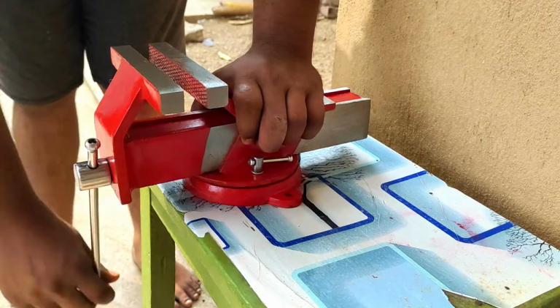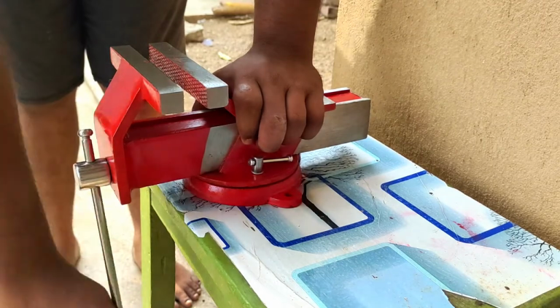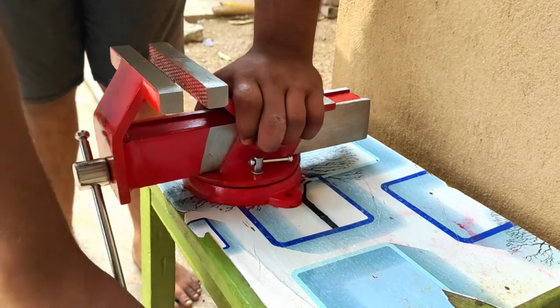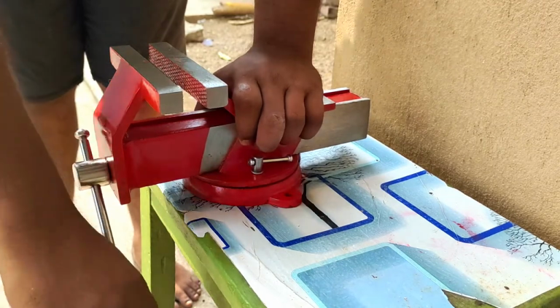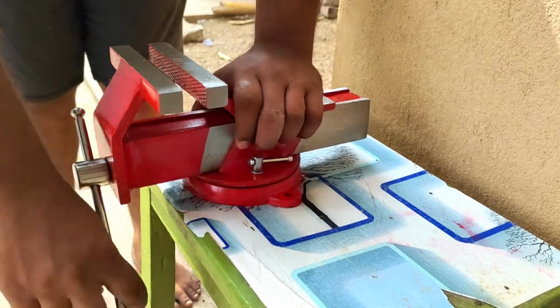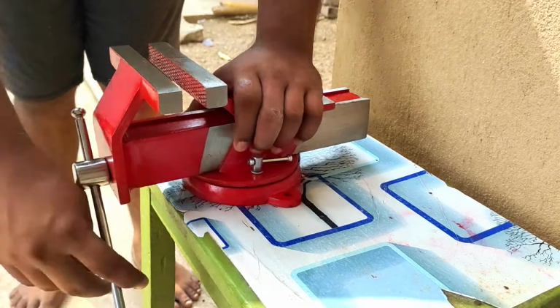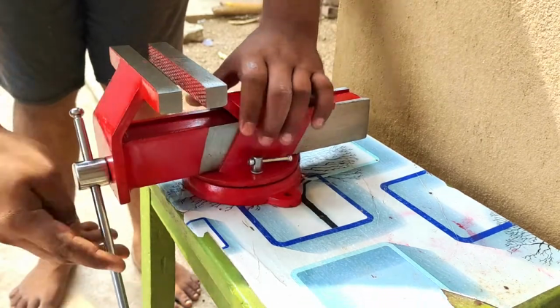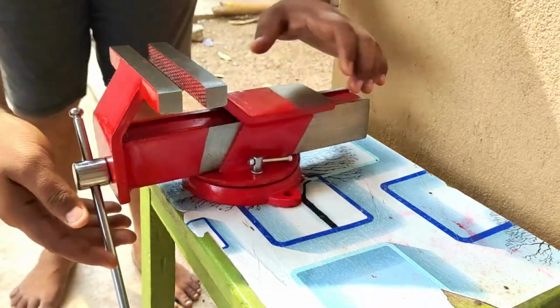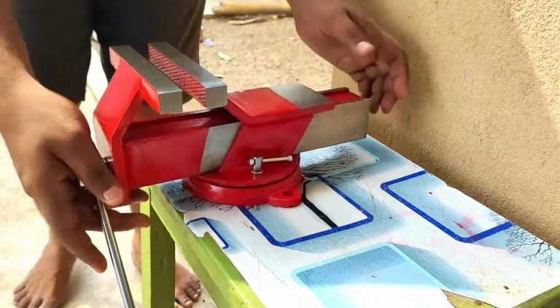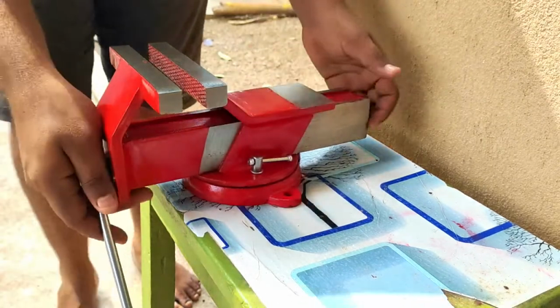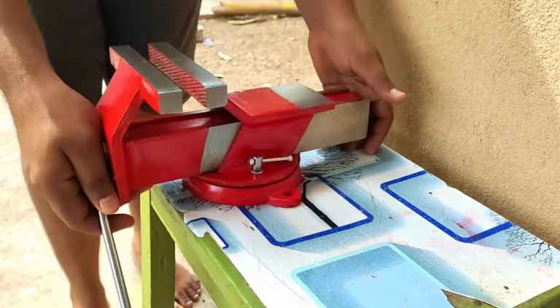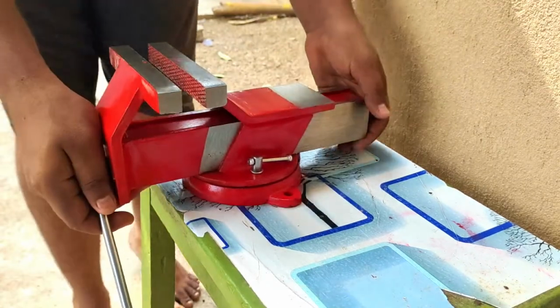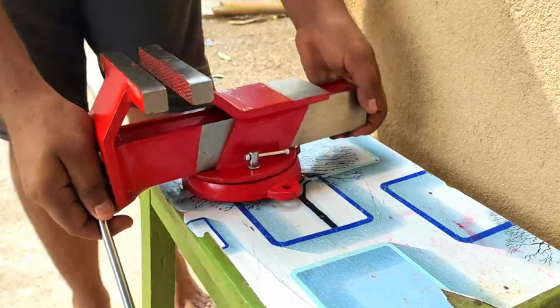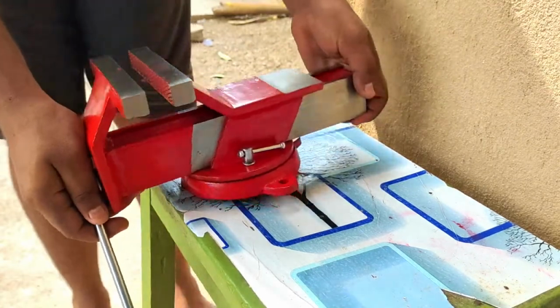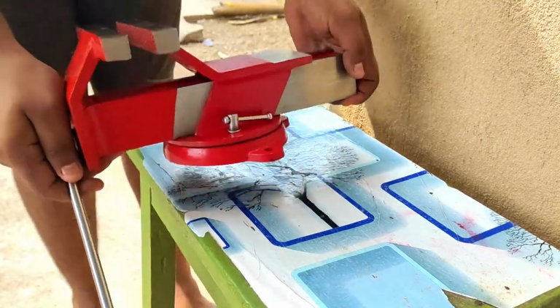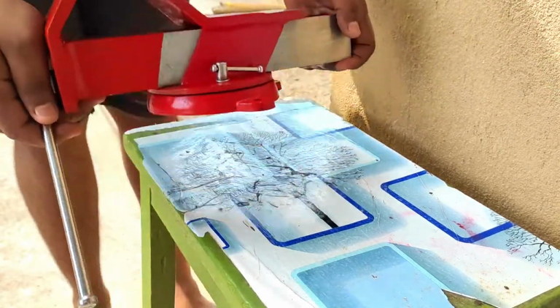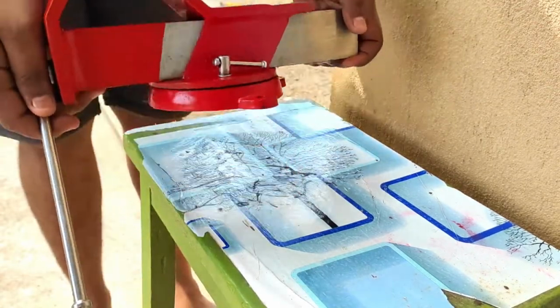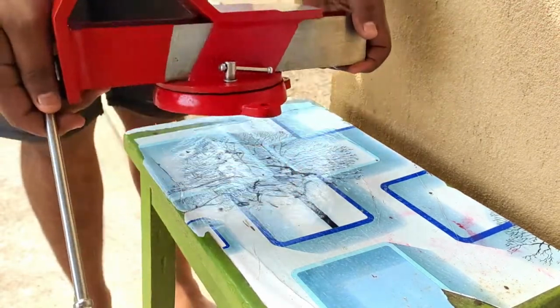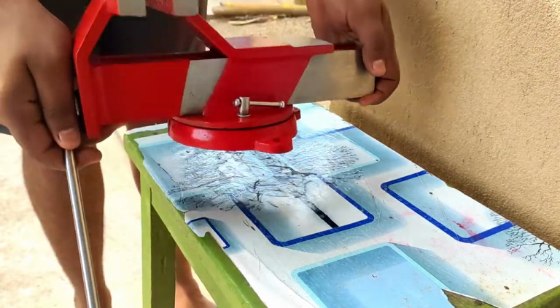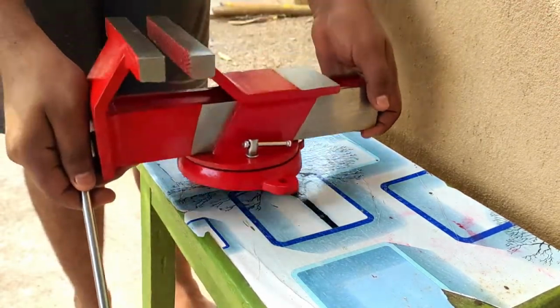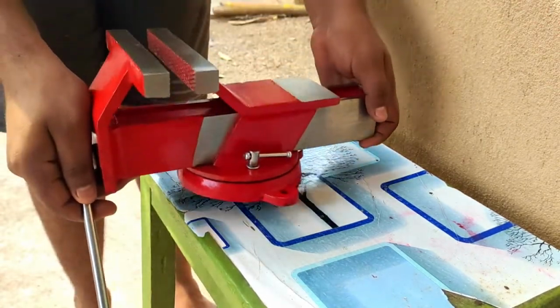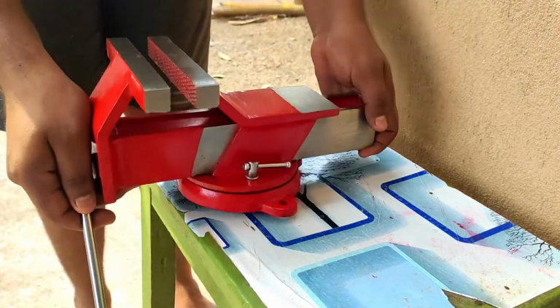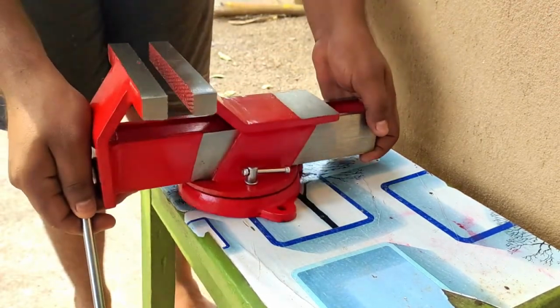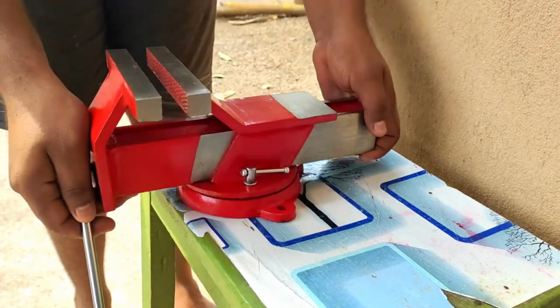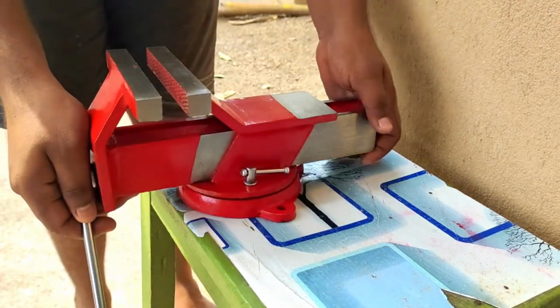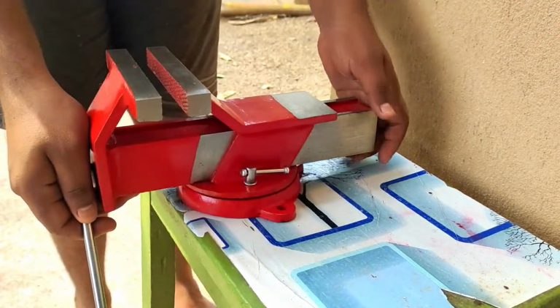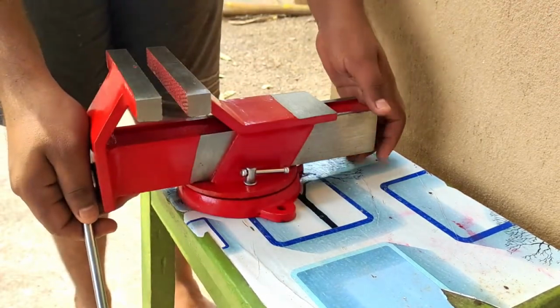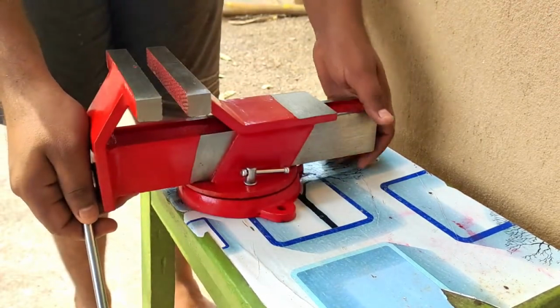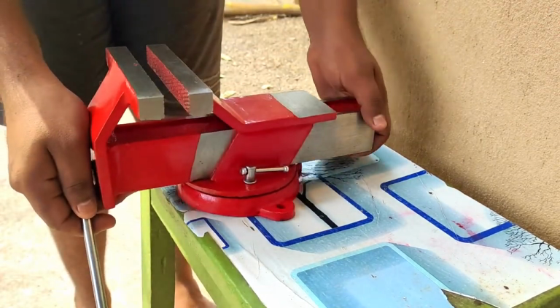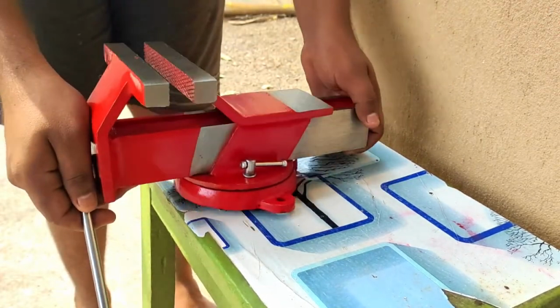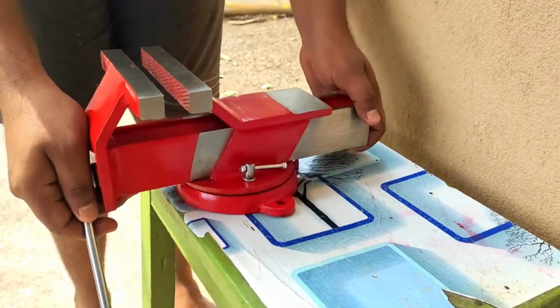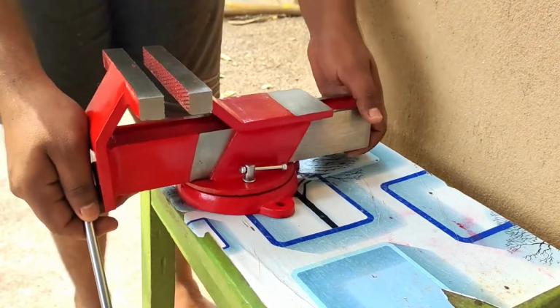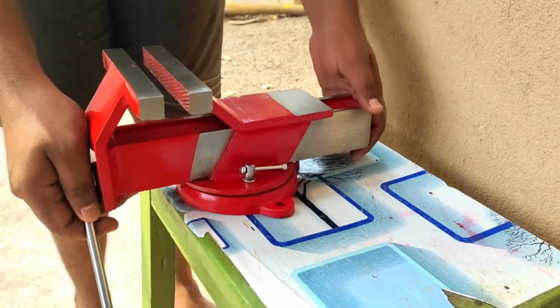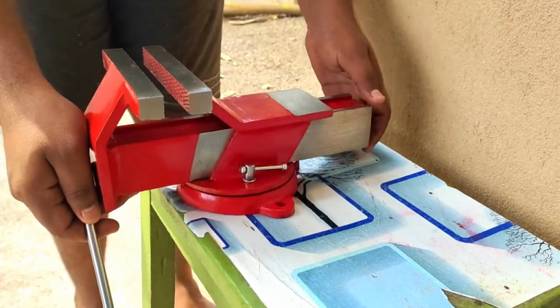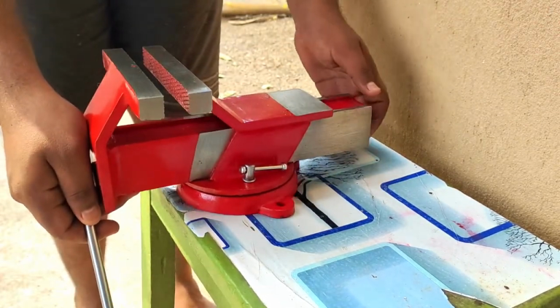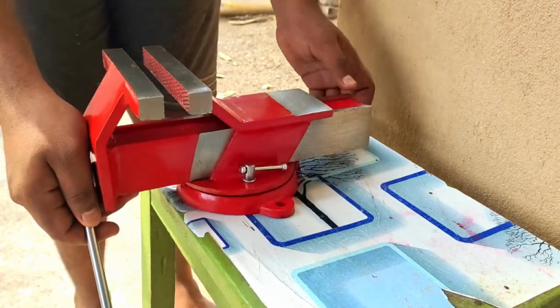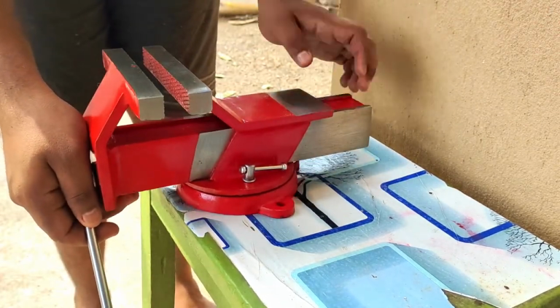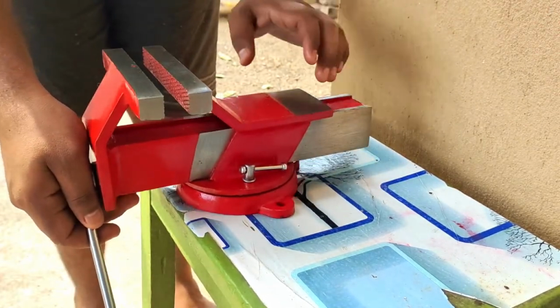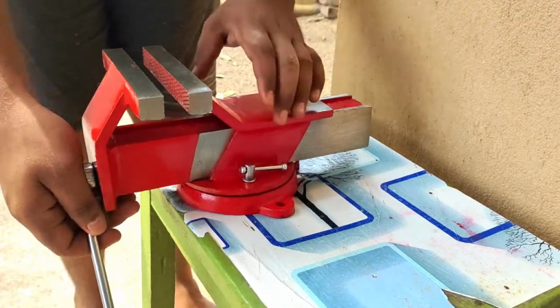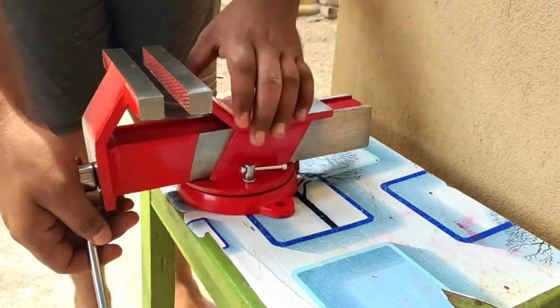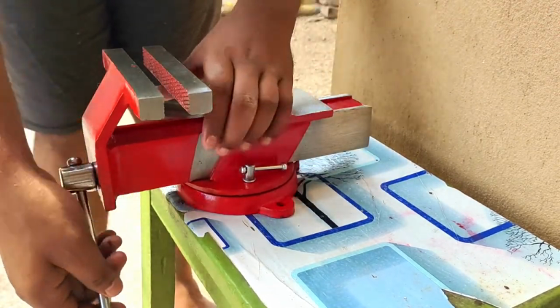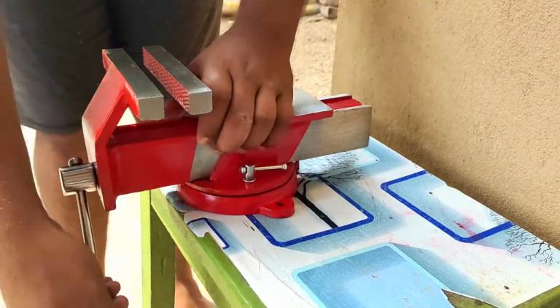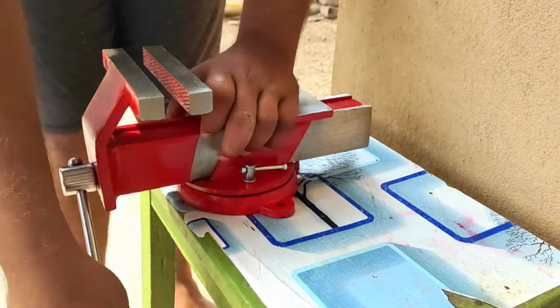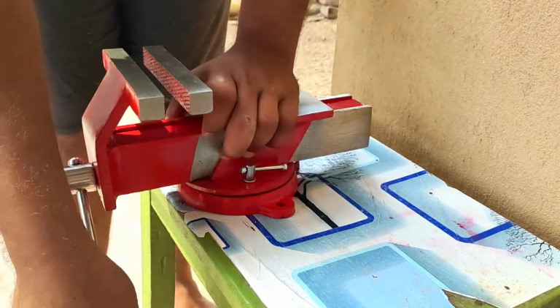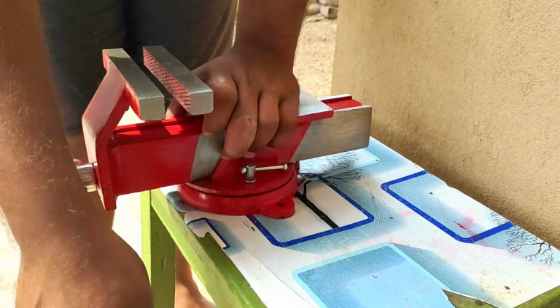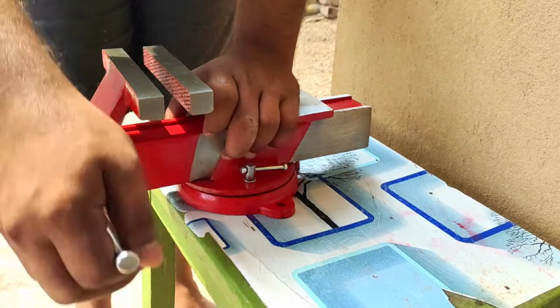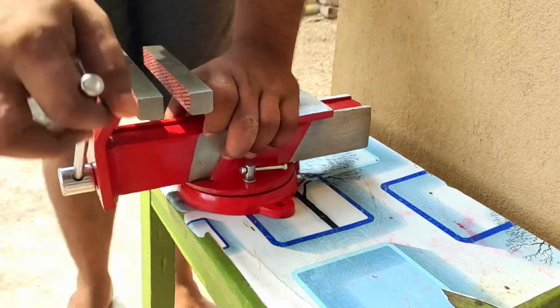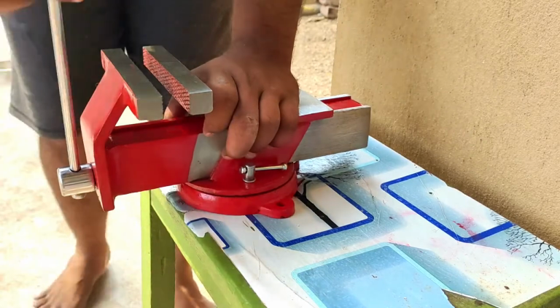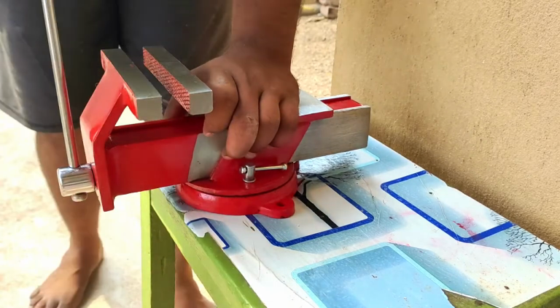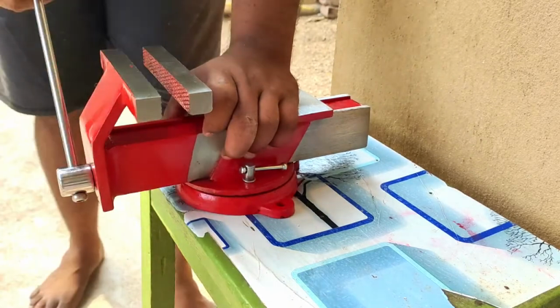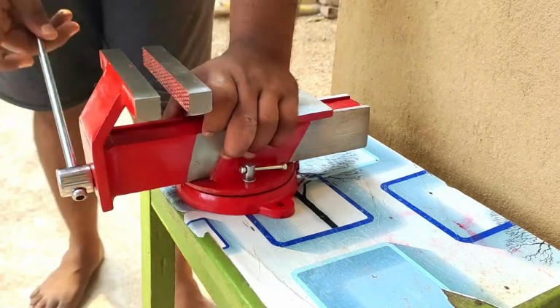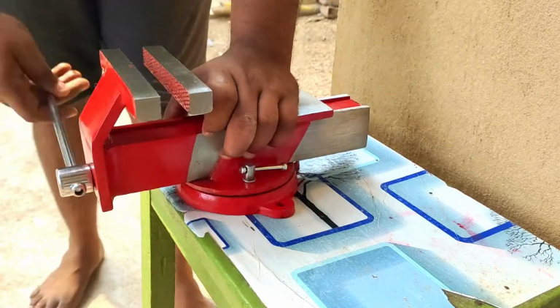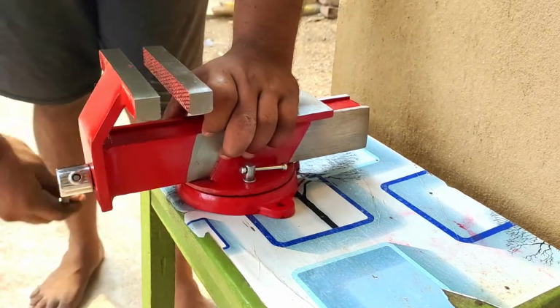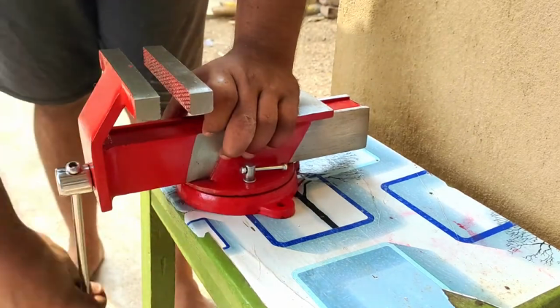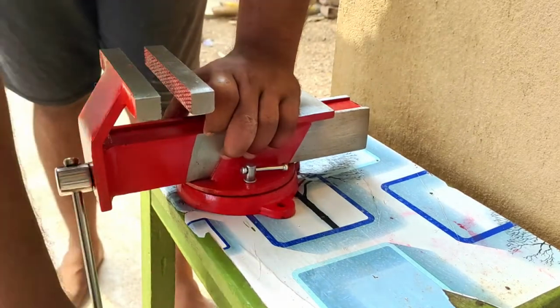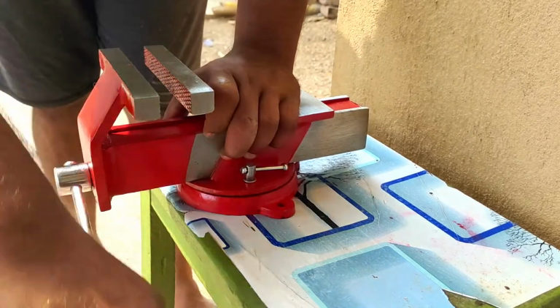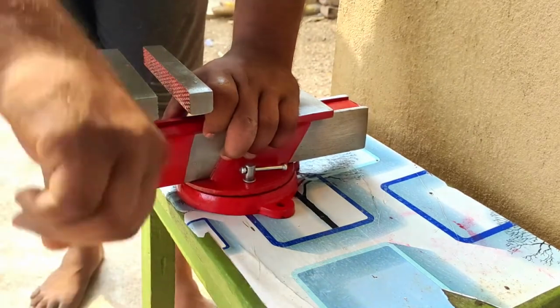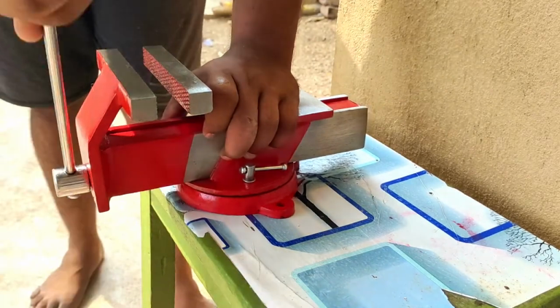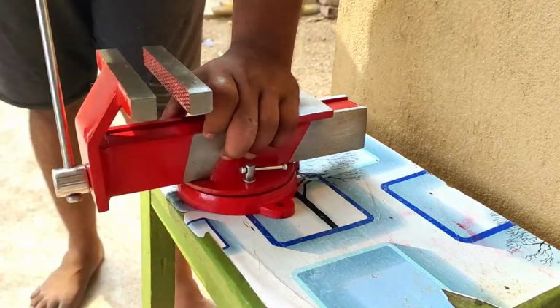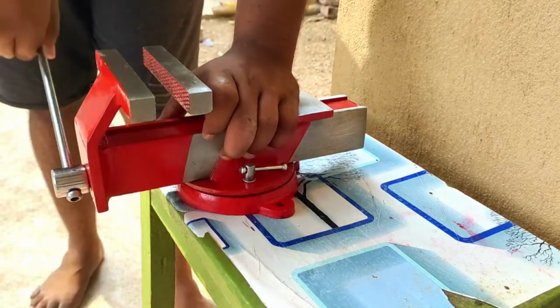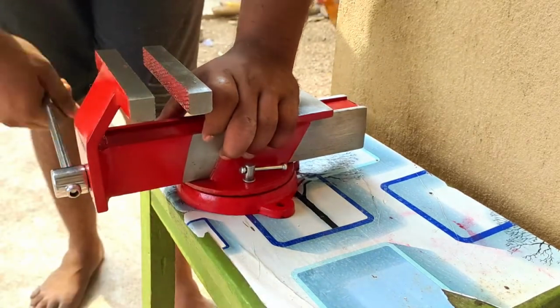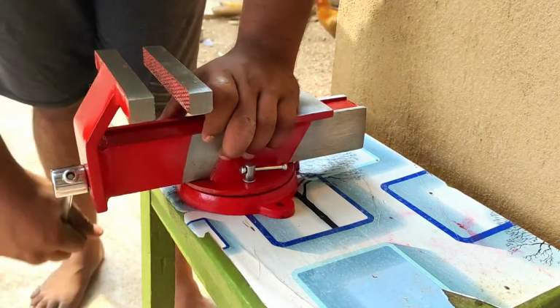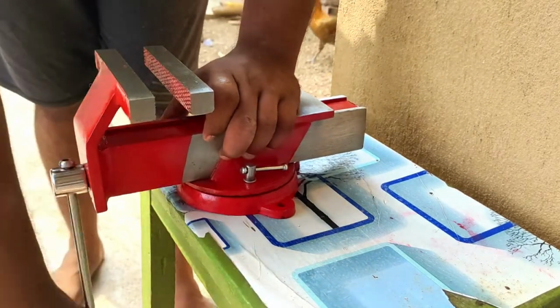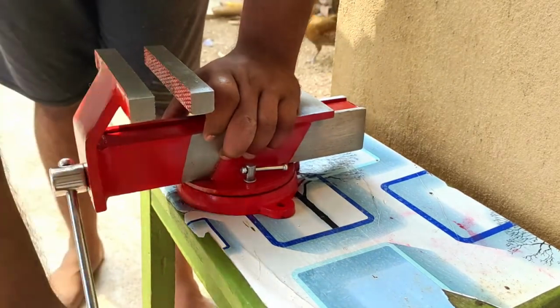If you want to pick the handle, you can hit the handle. If you want to do this, you can do it tight or loose.